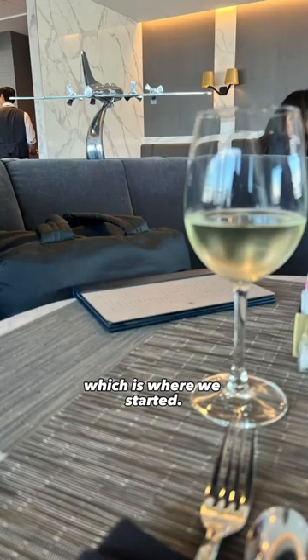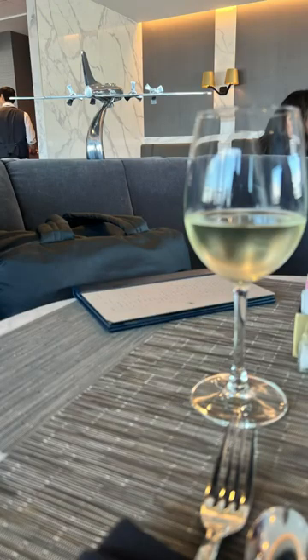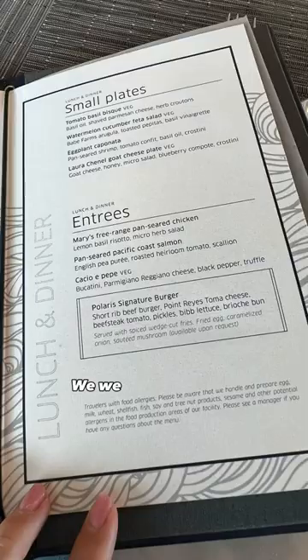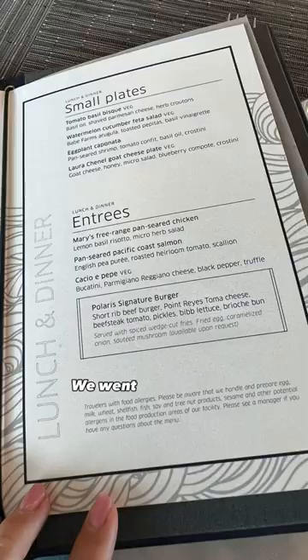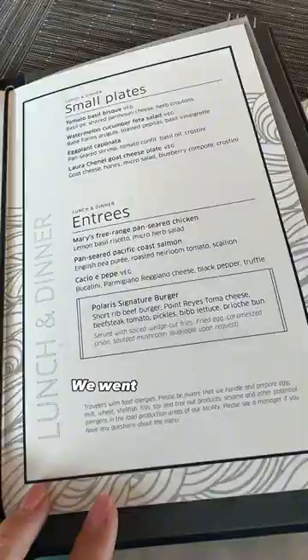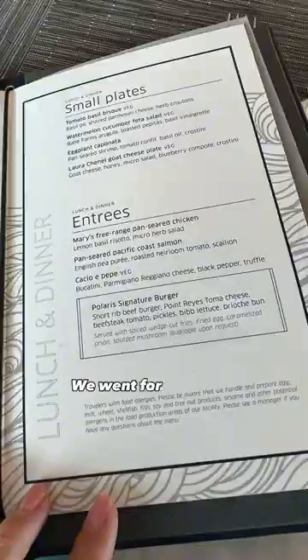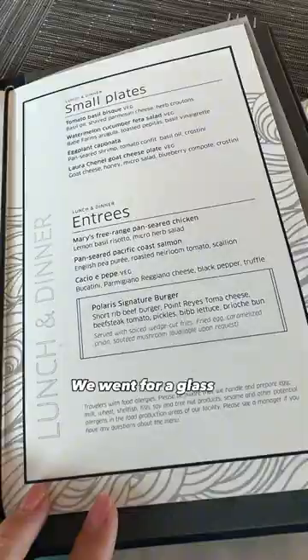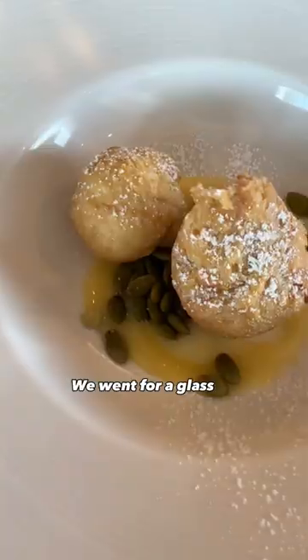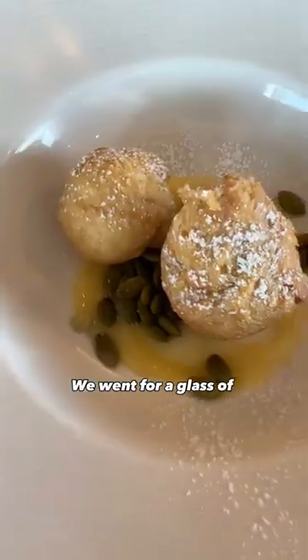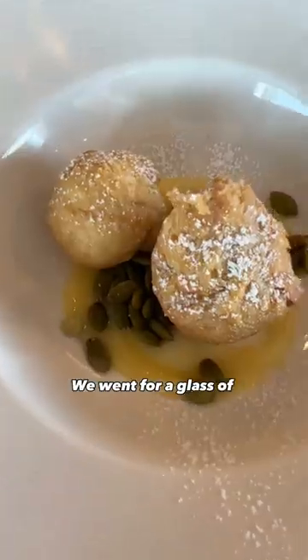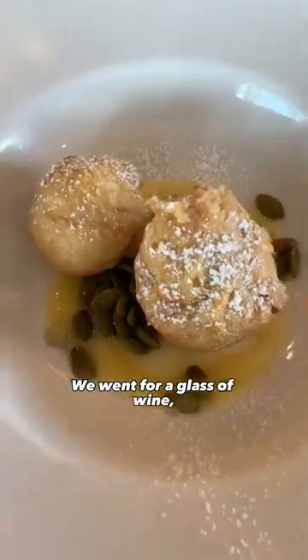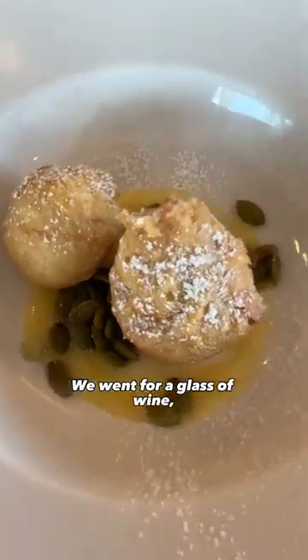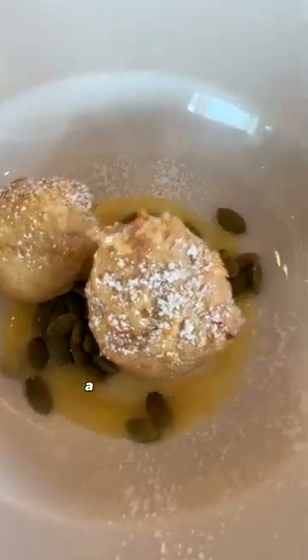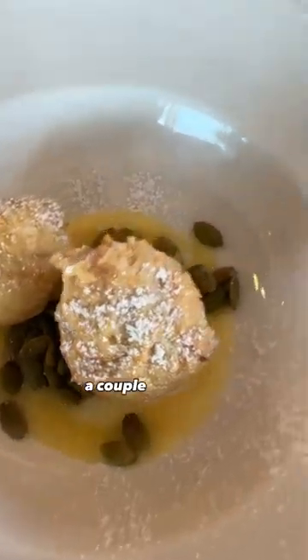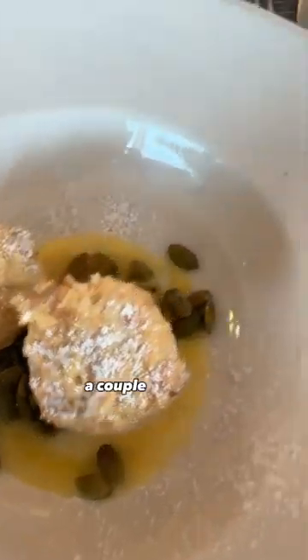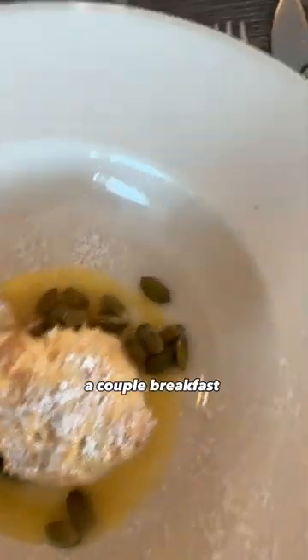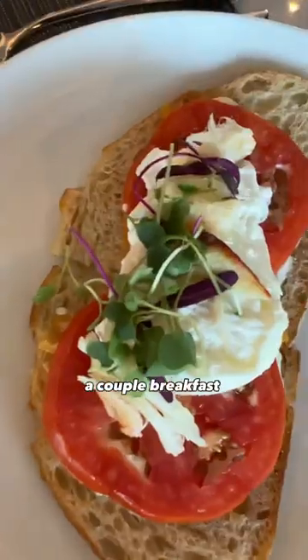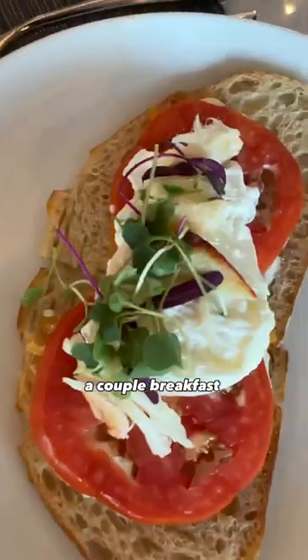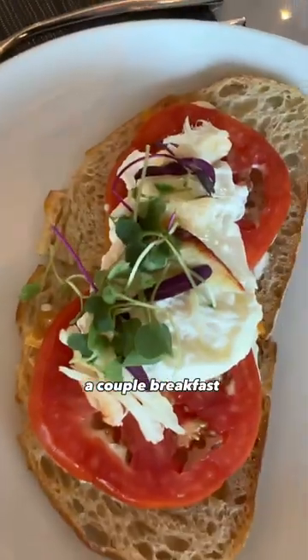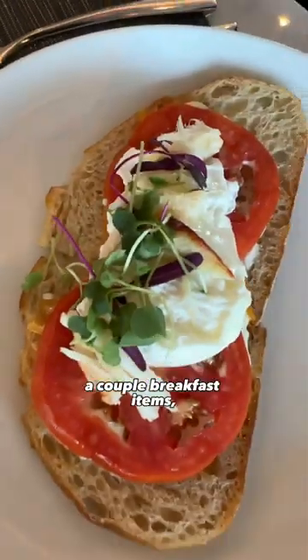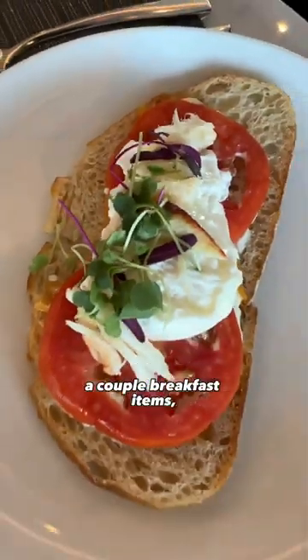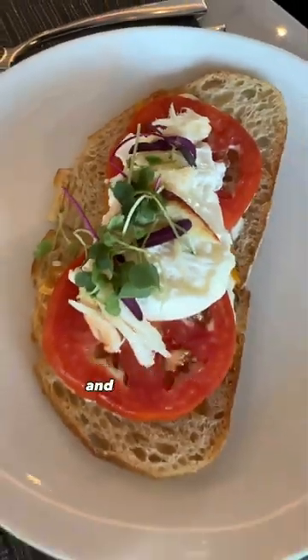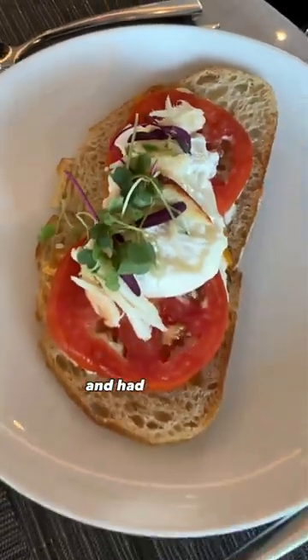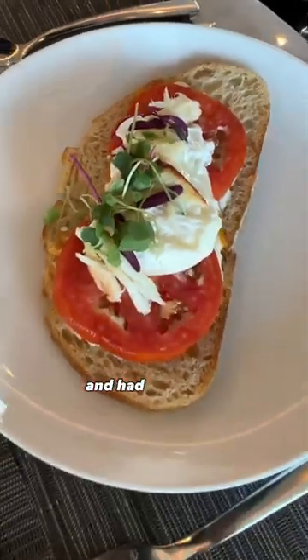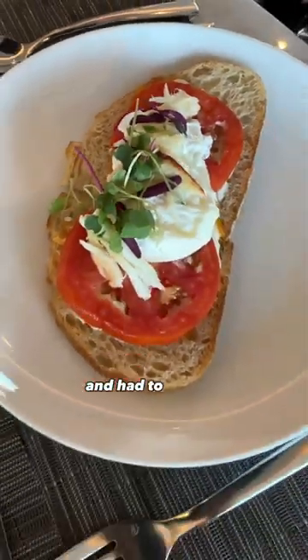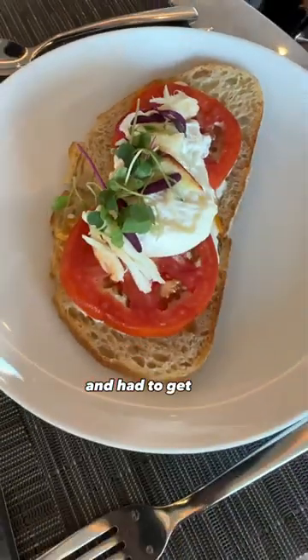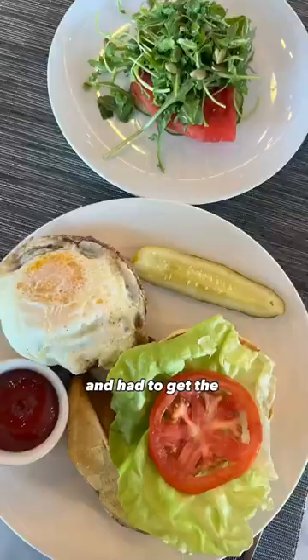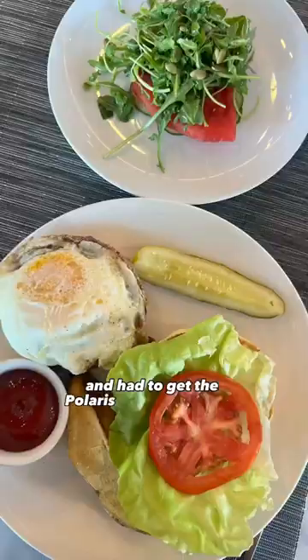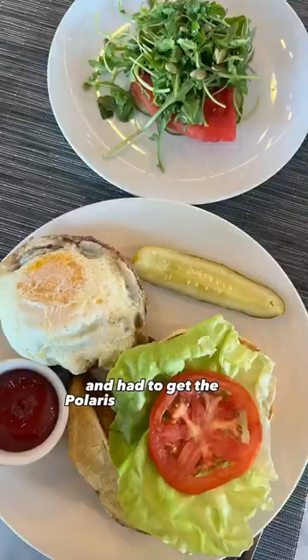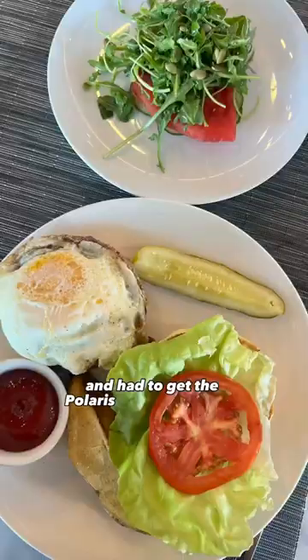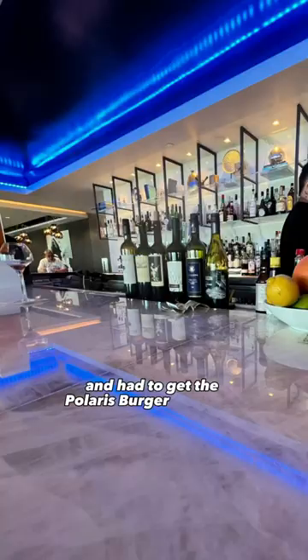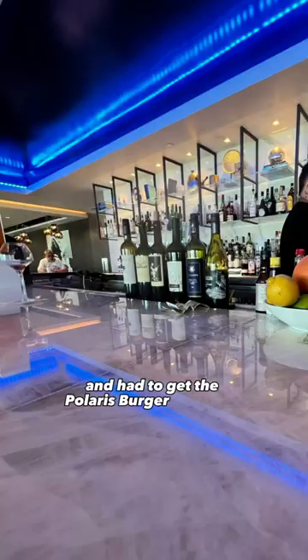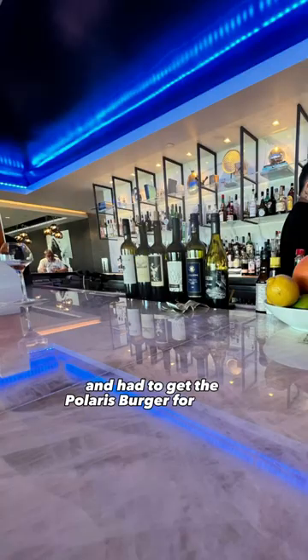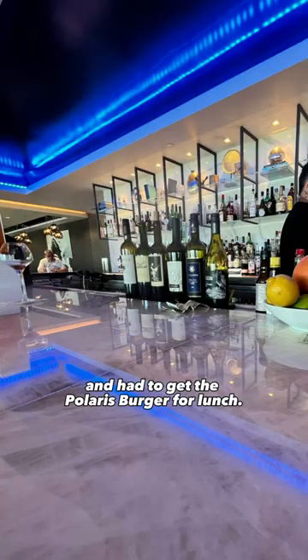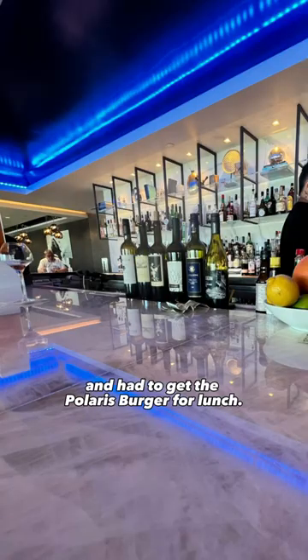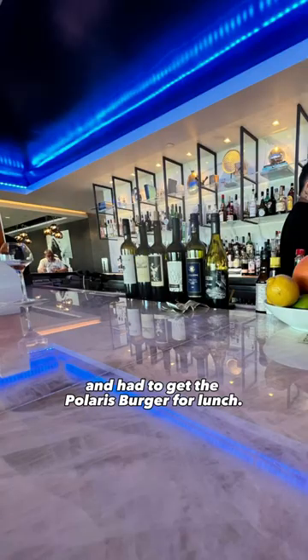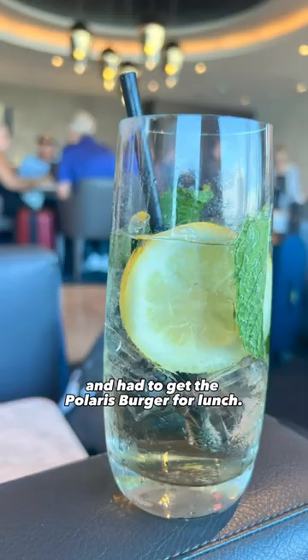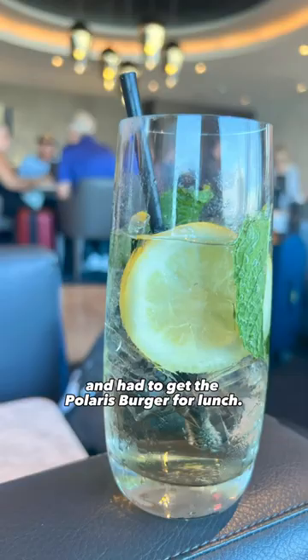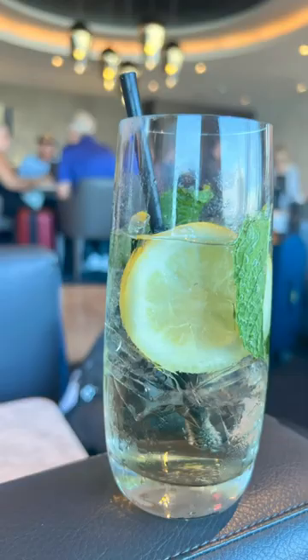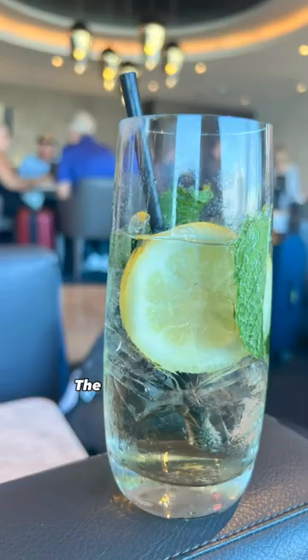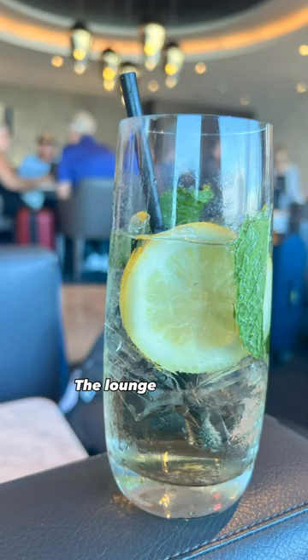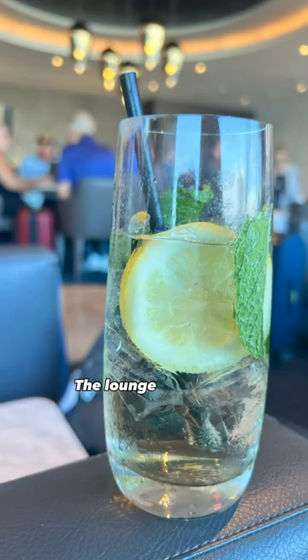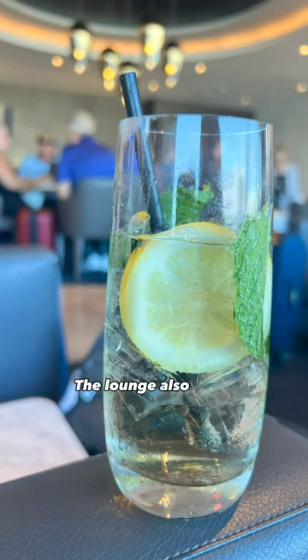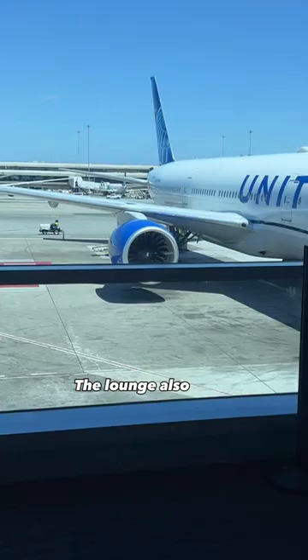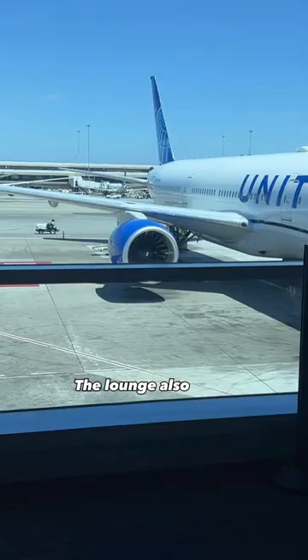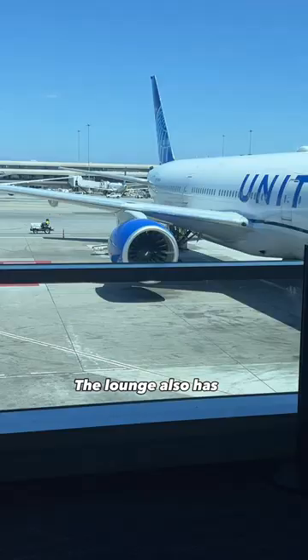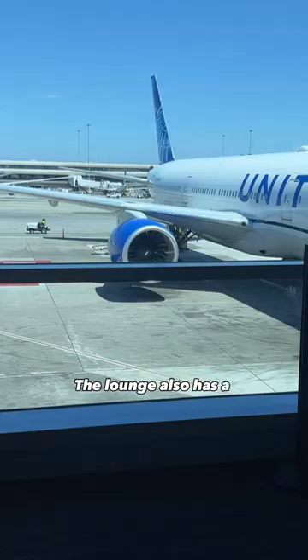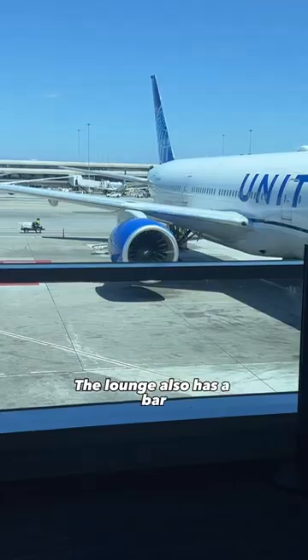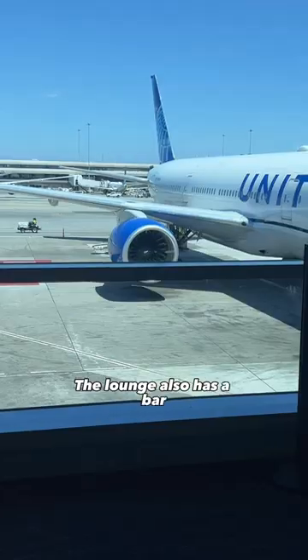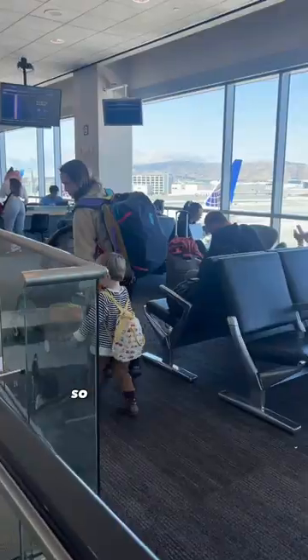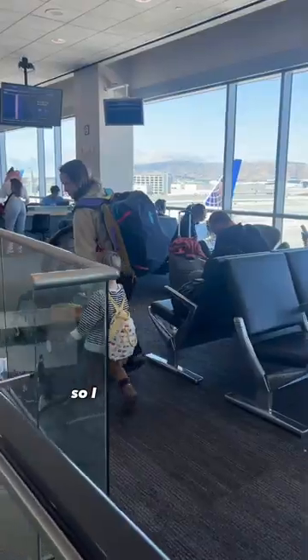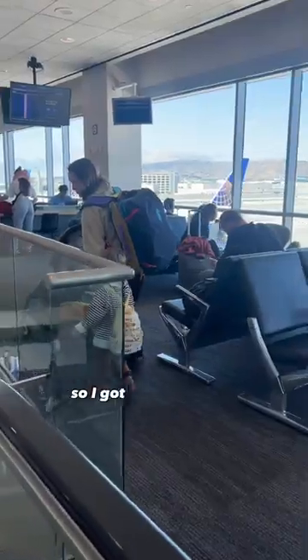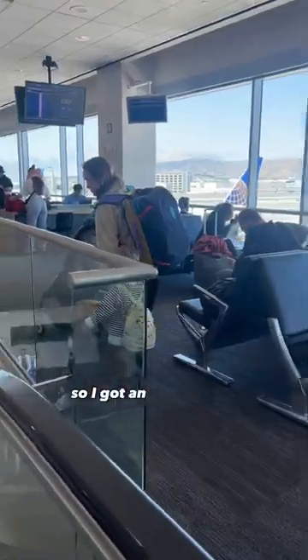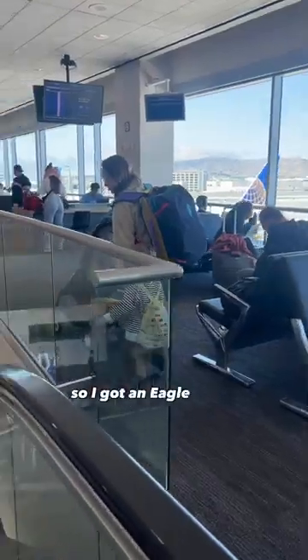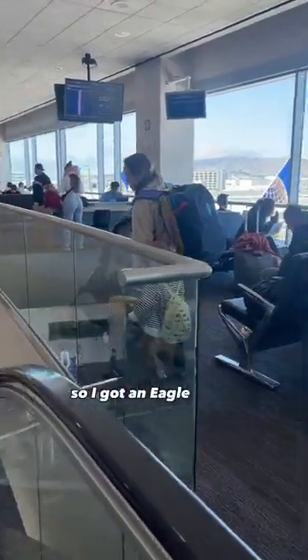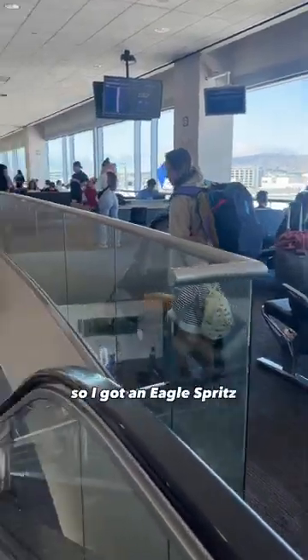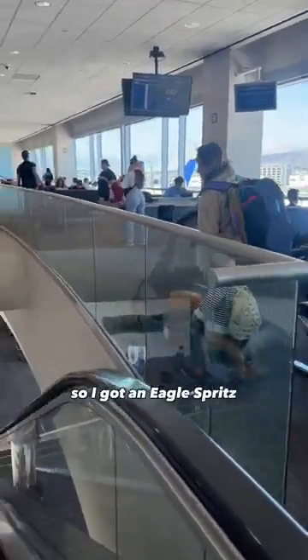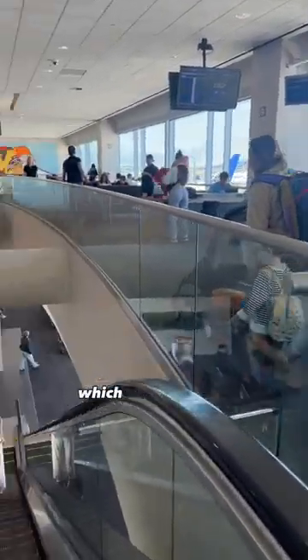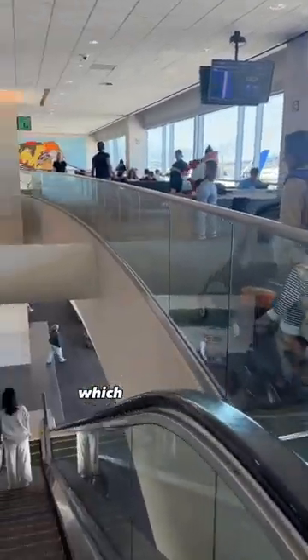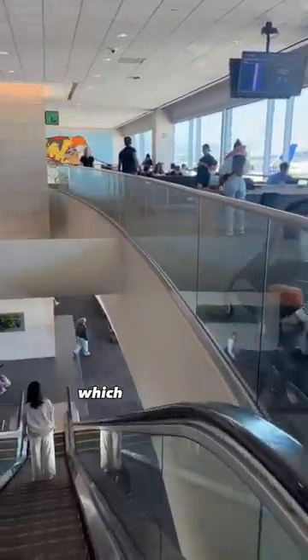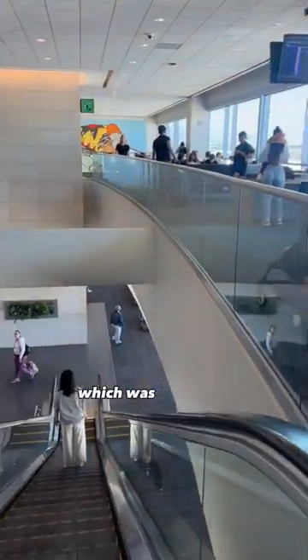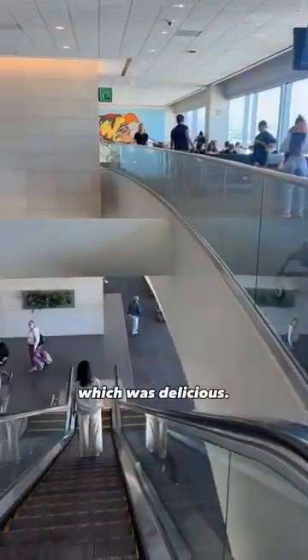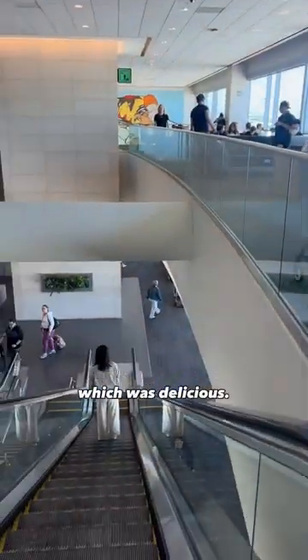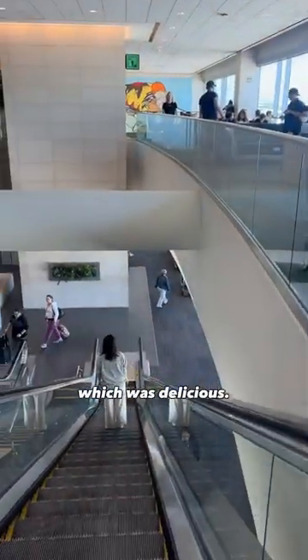We went for a glass of wine, a couple breakfast items, and had to get the Polaris burger for lunch. The lounge also has a bar, so I got an eagle spritz which was delicious.